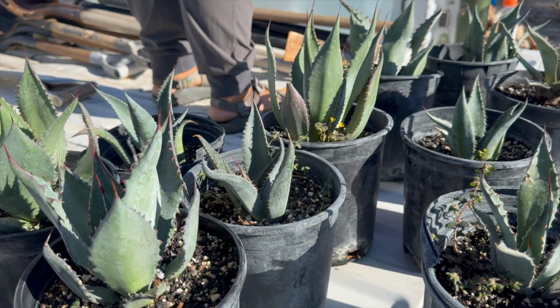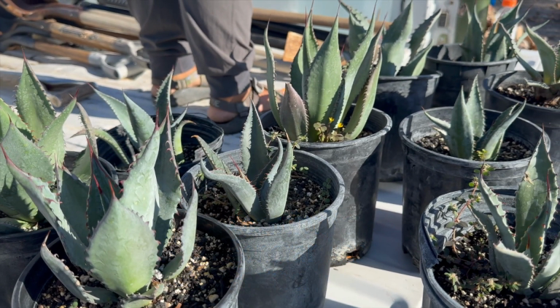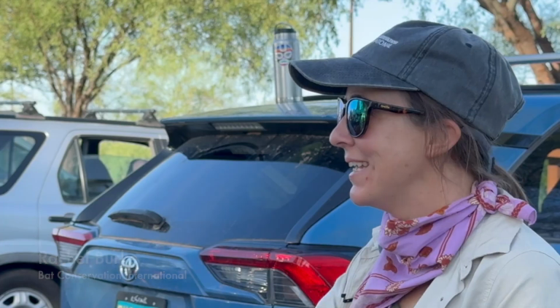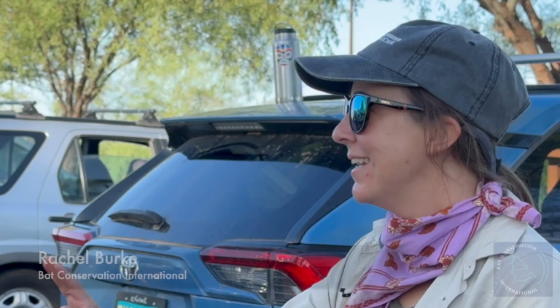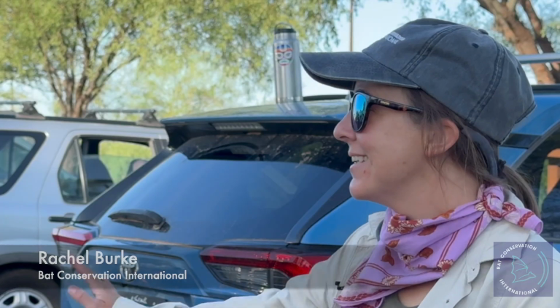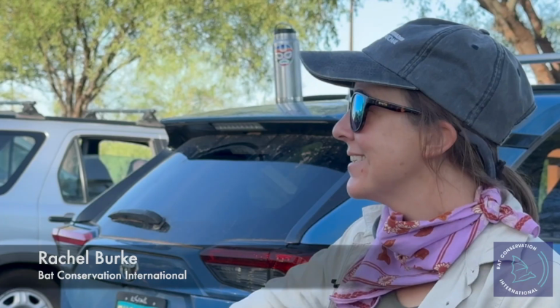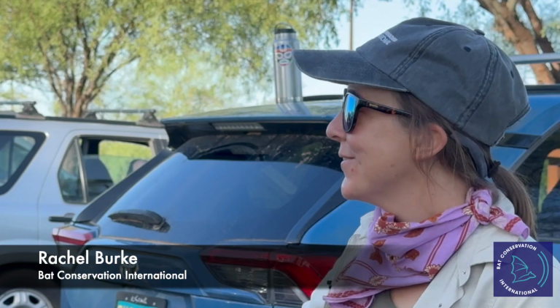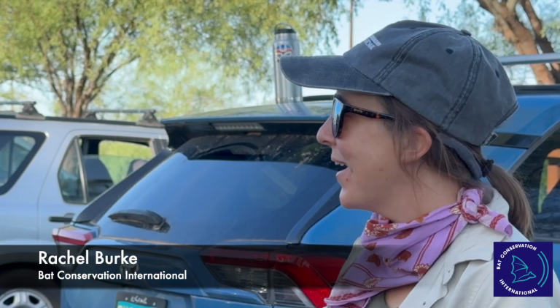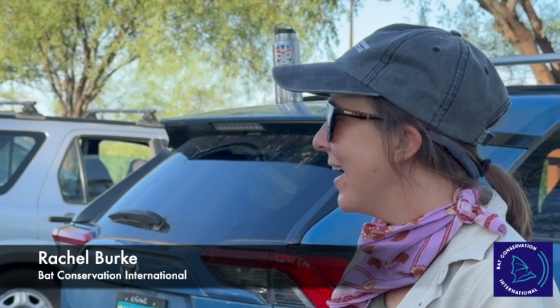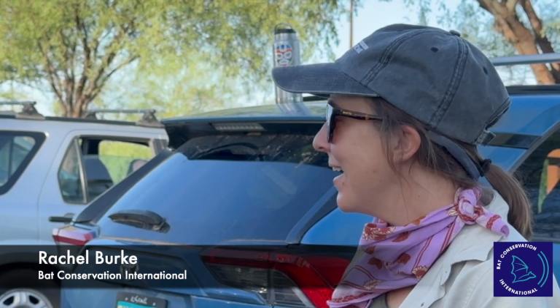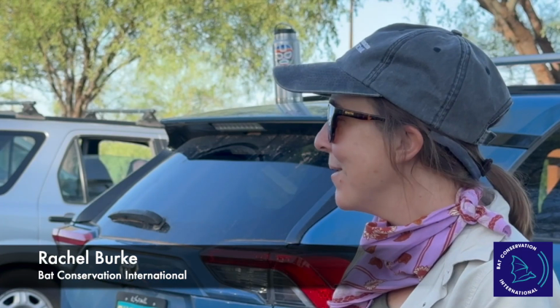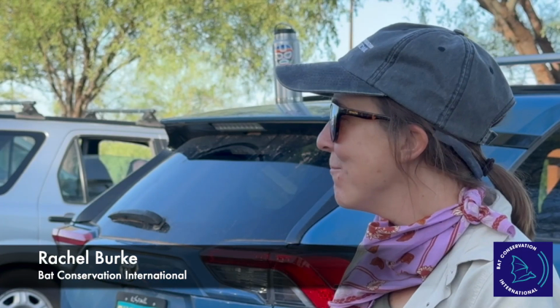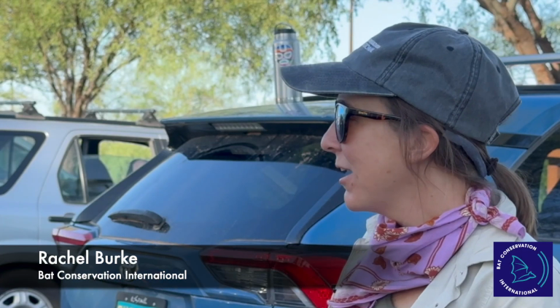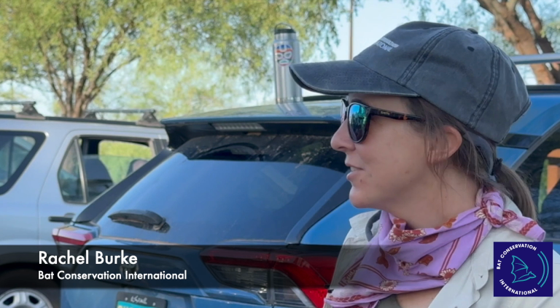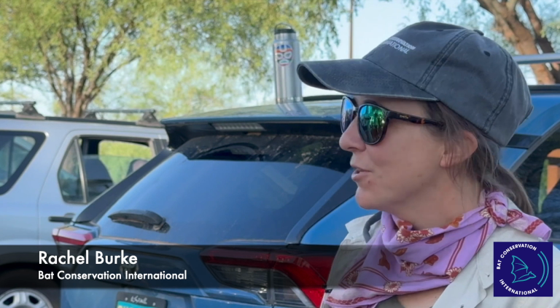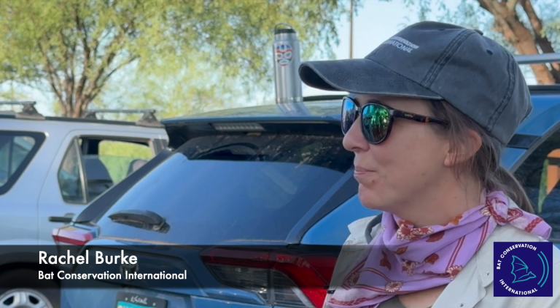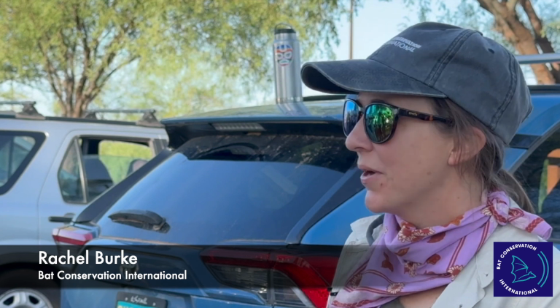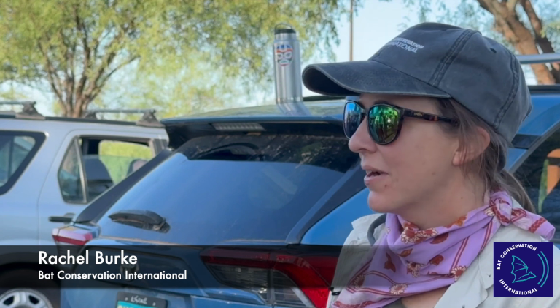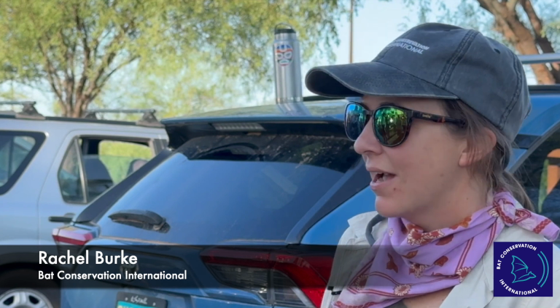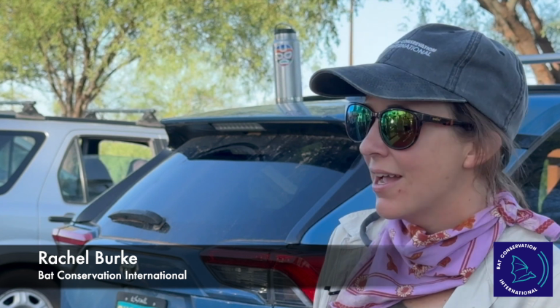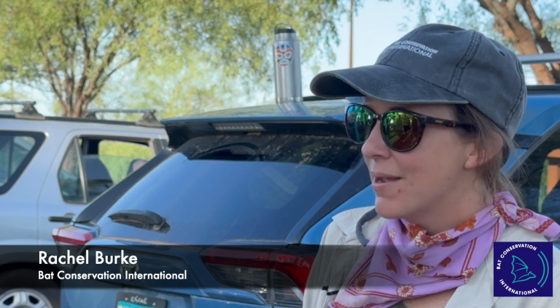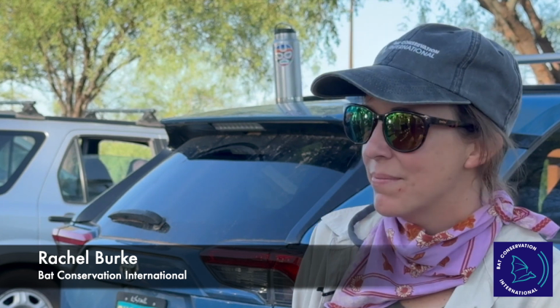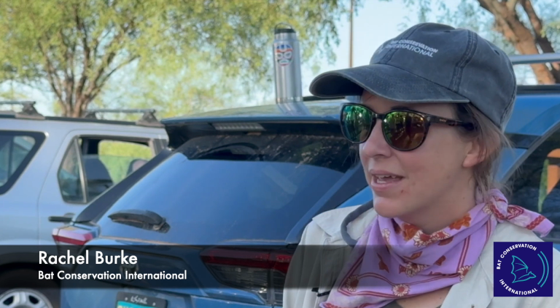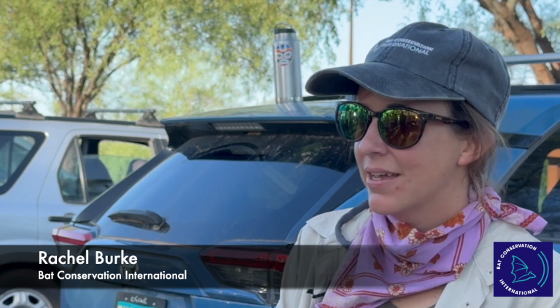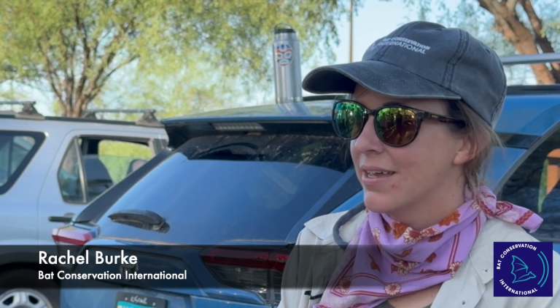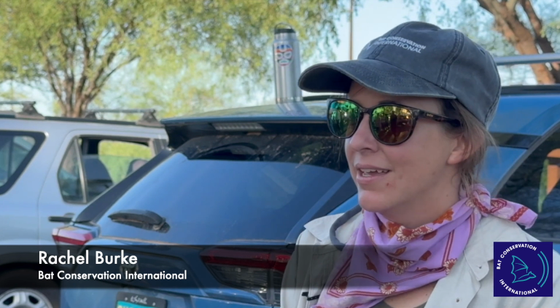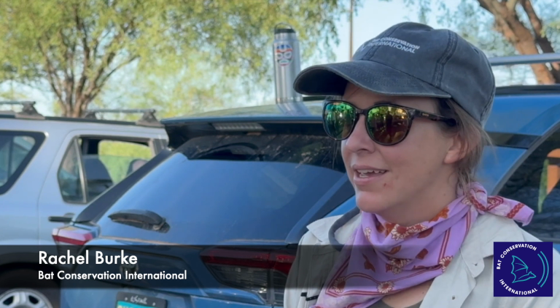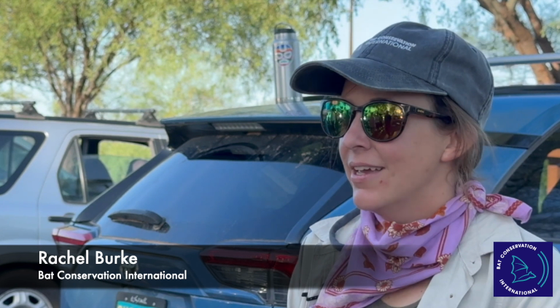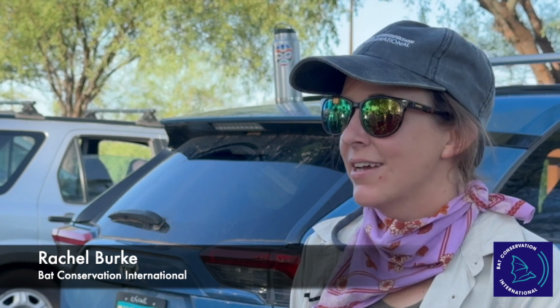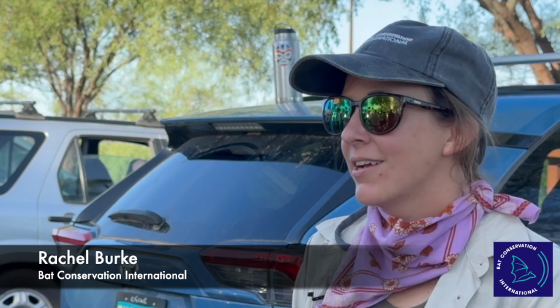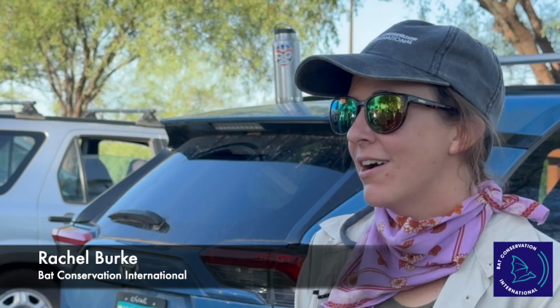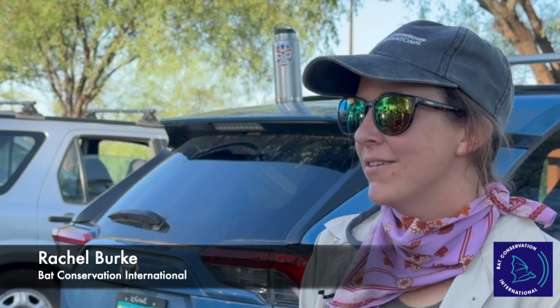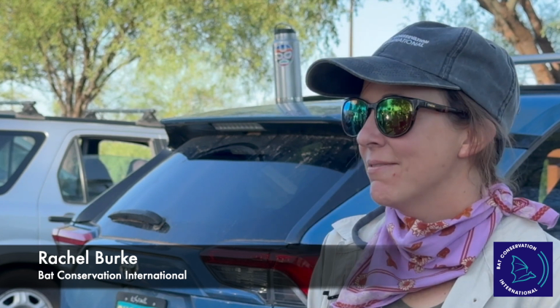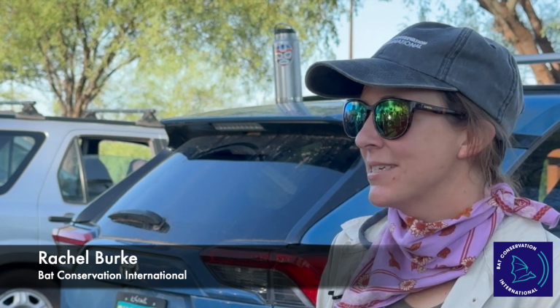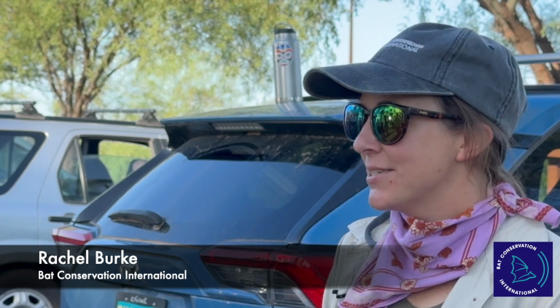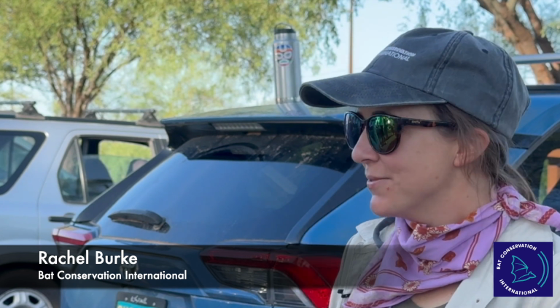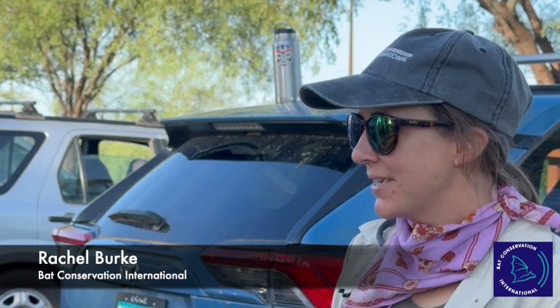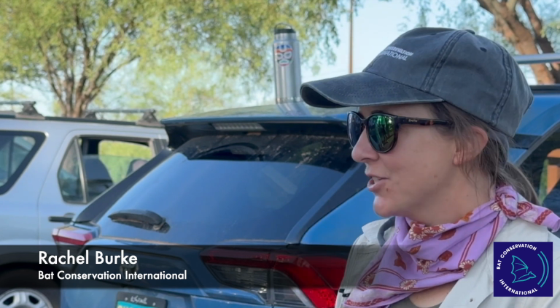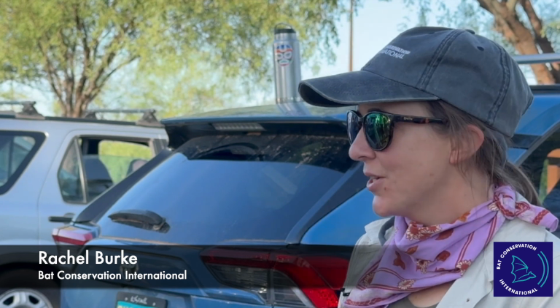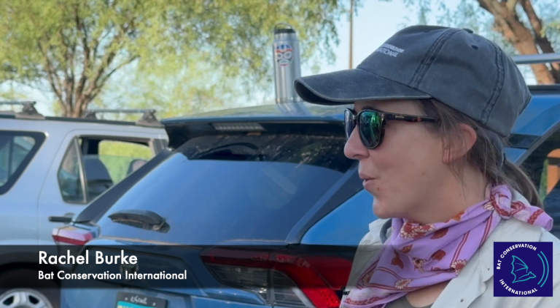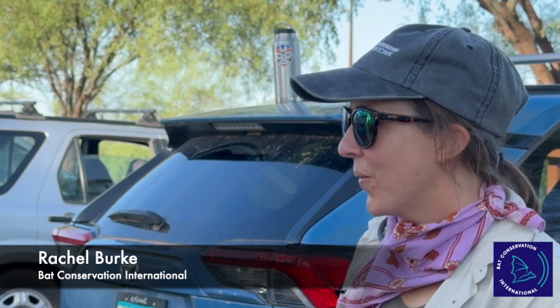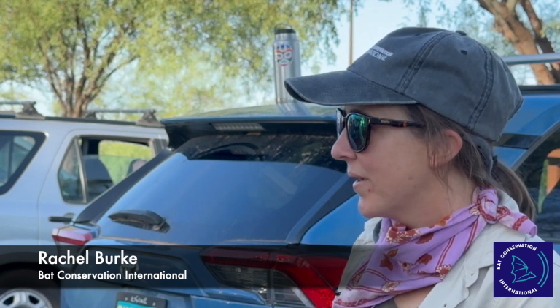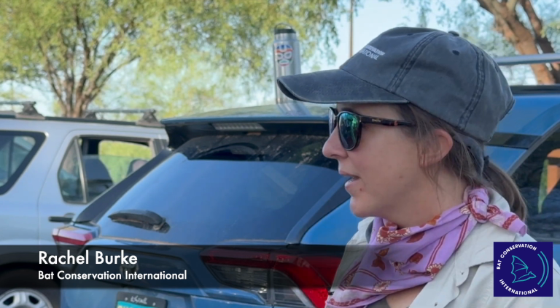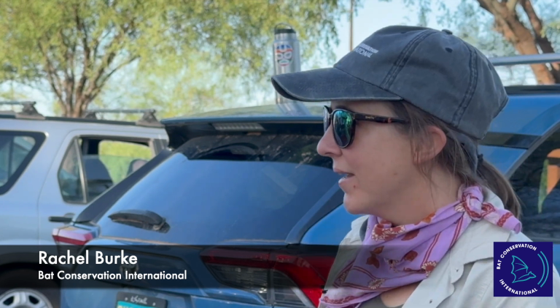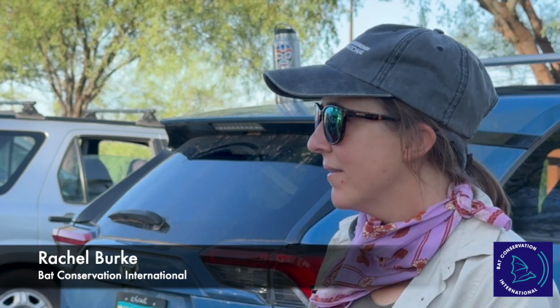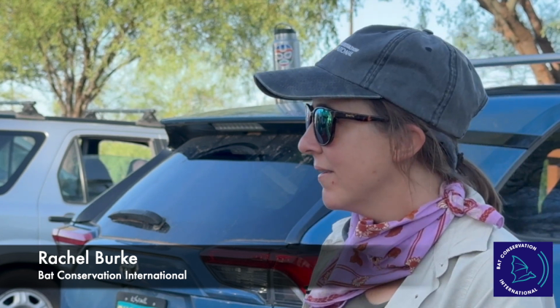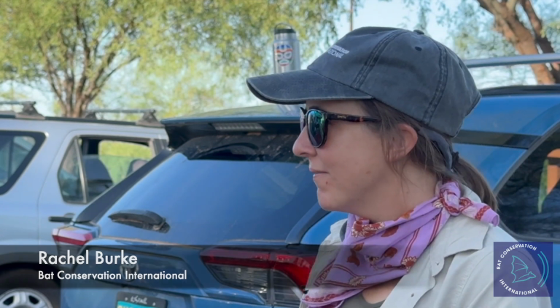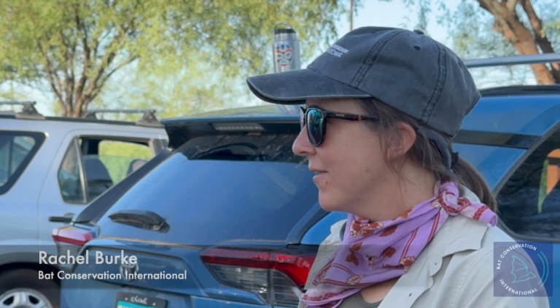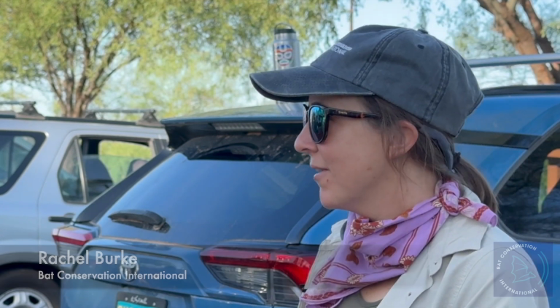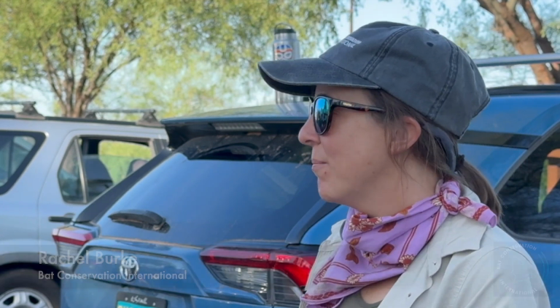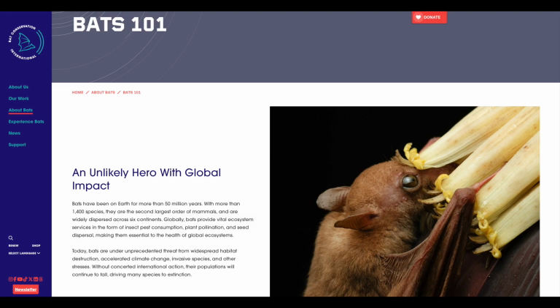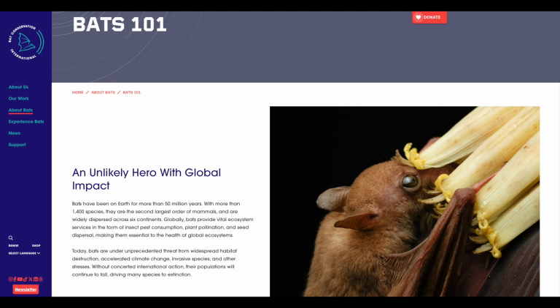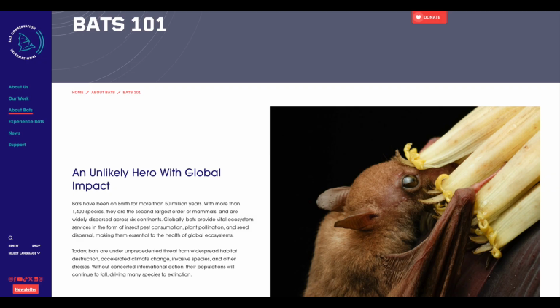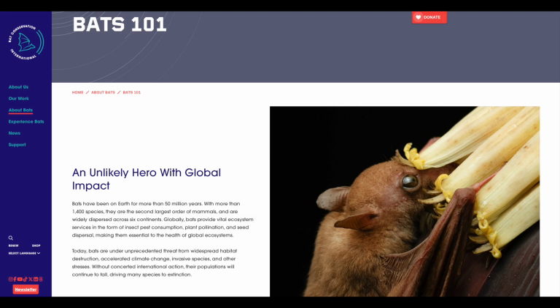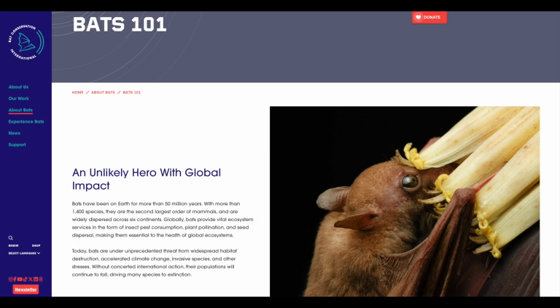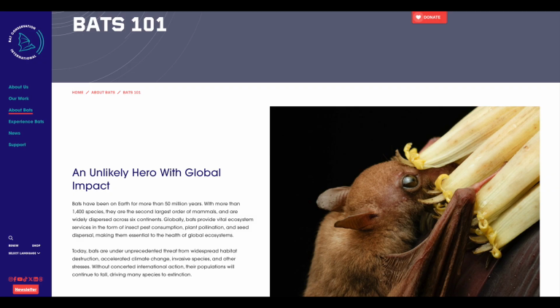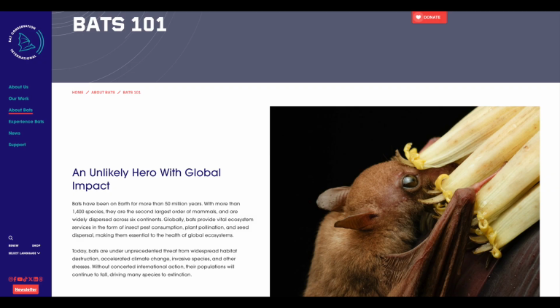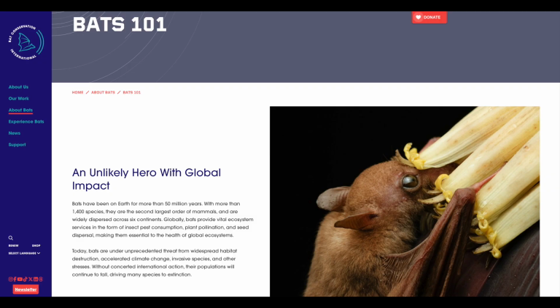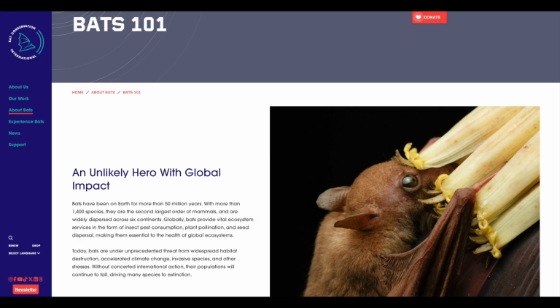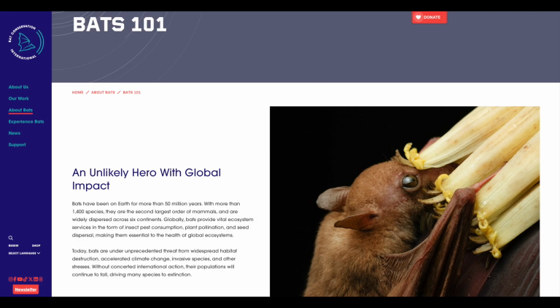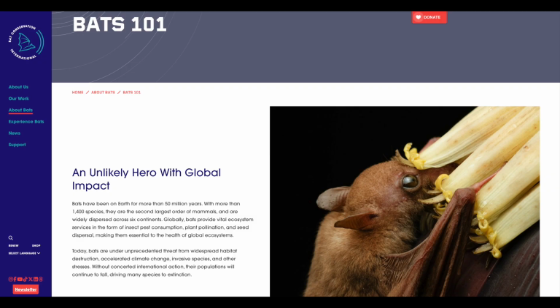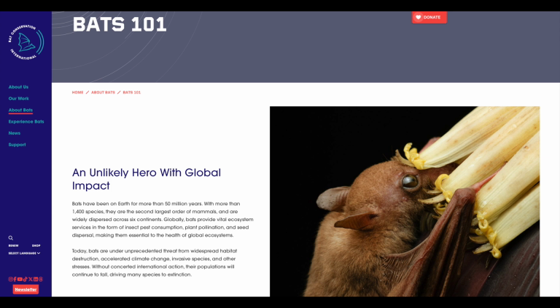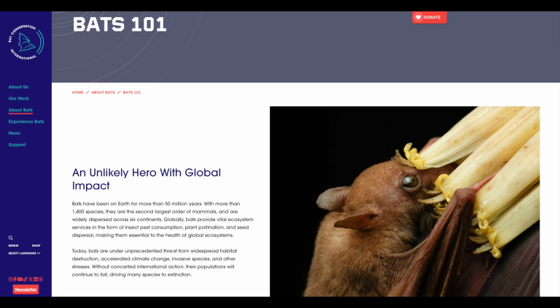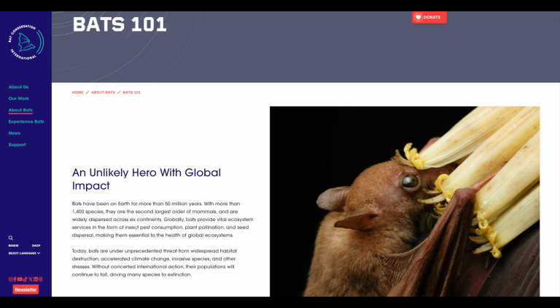I'm Rachel Burke. I'm the Agave Restoration Coordinator for Bat Conservation International.